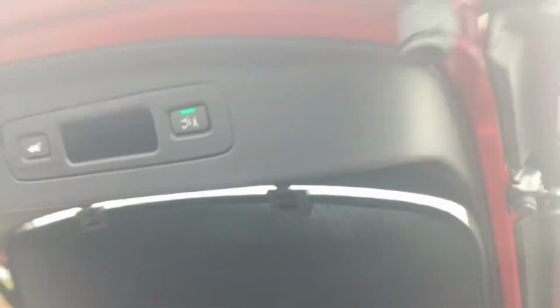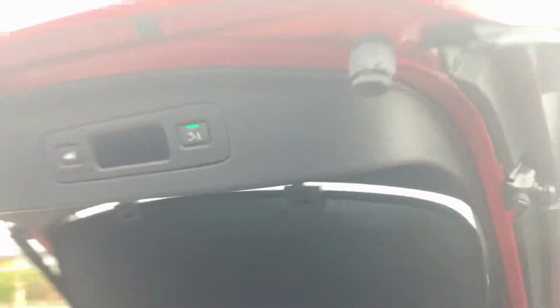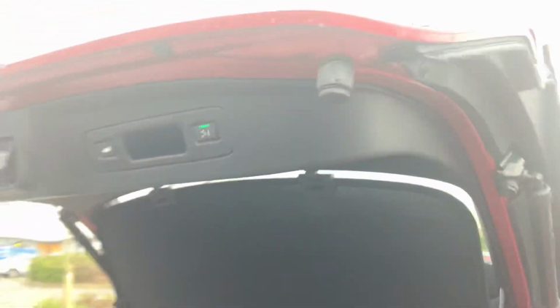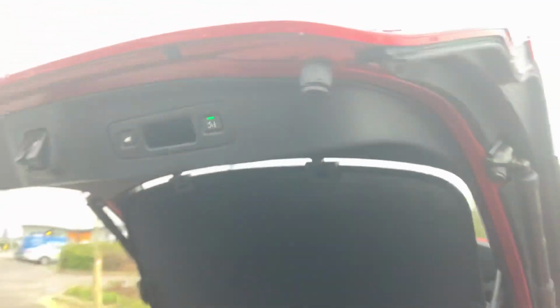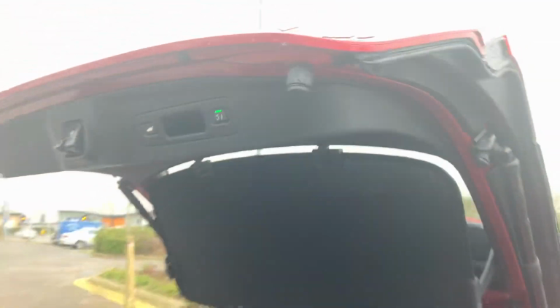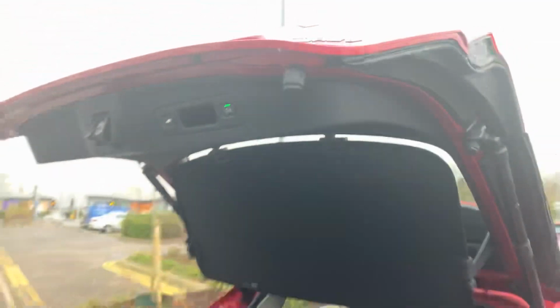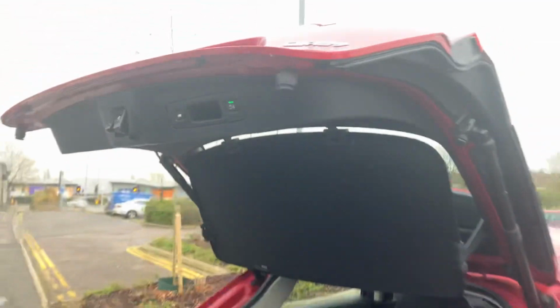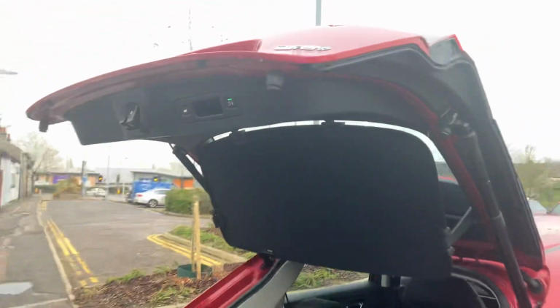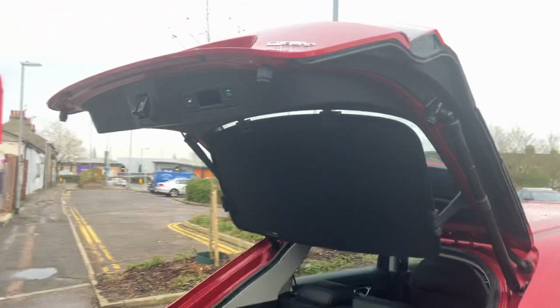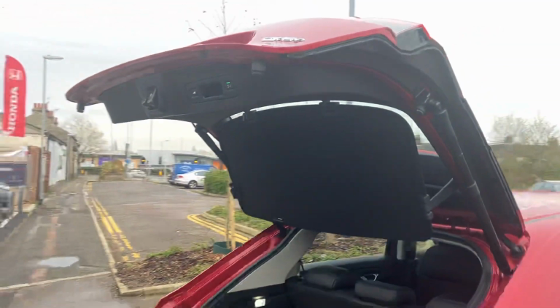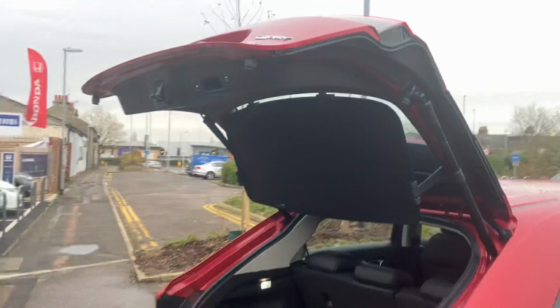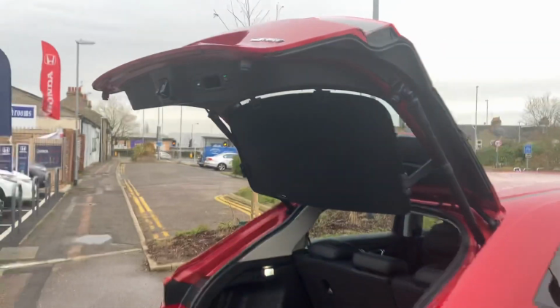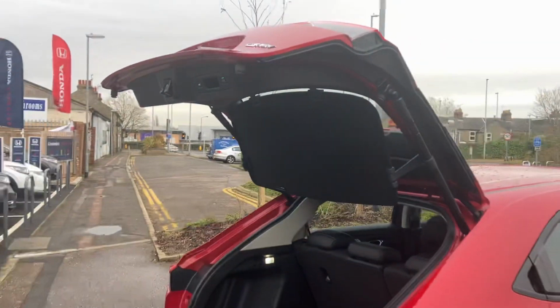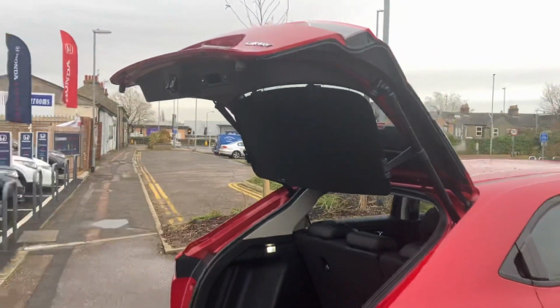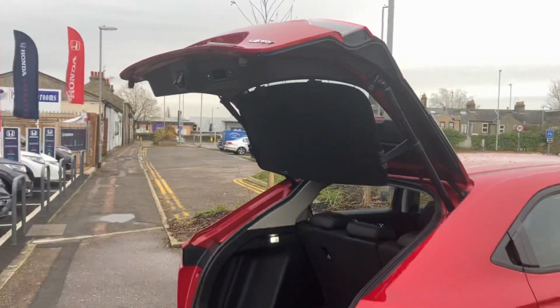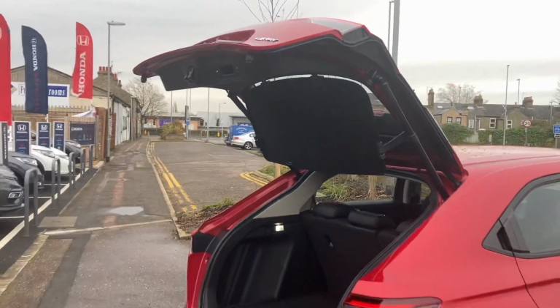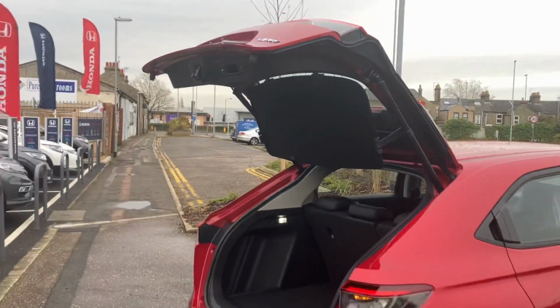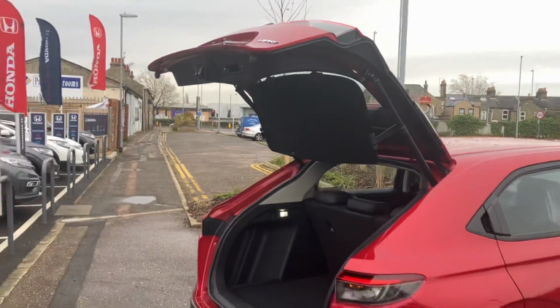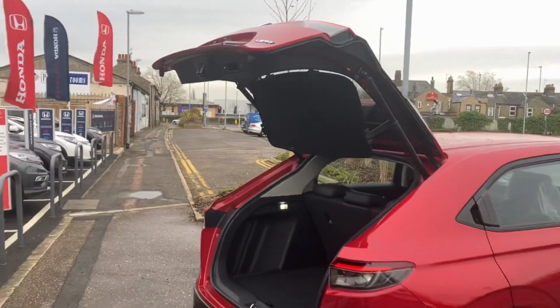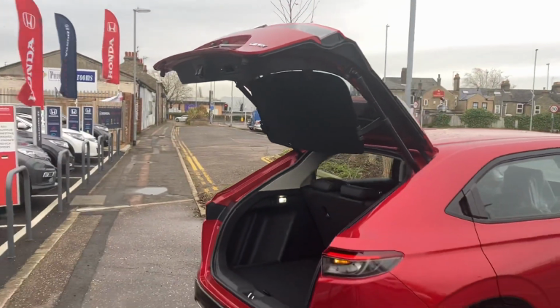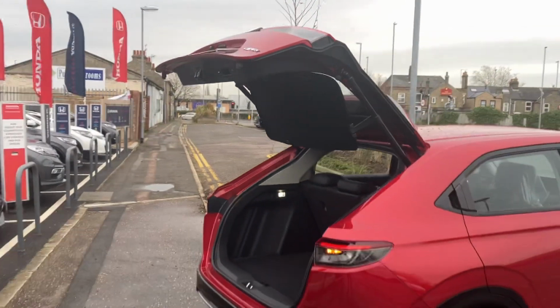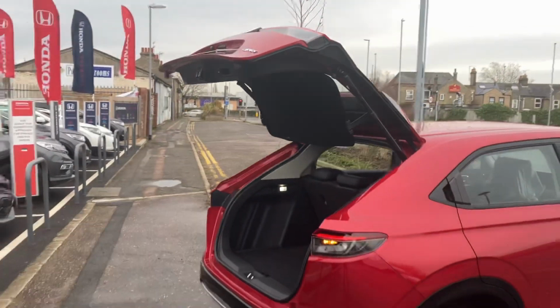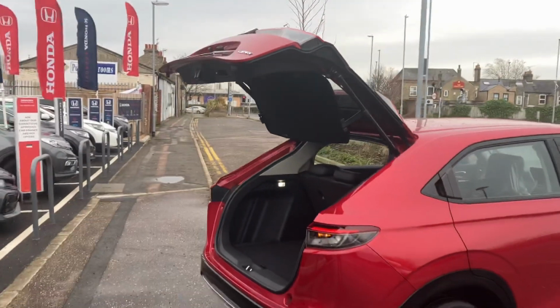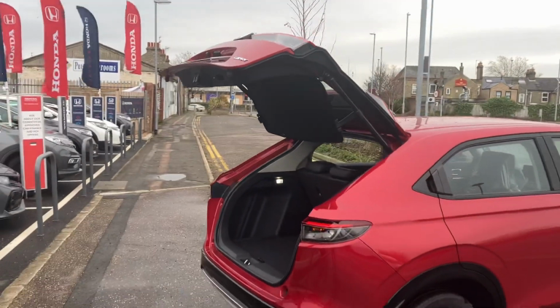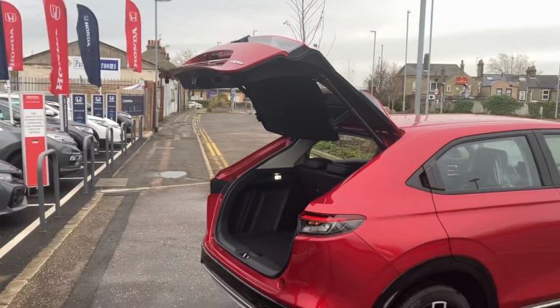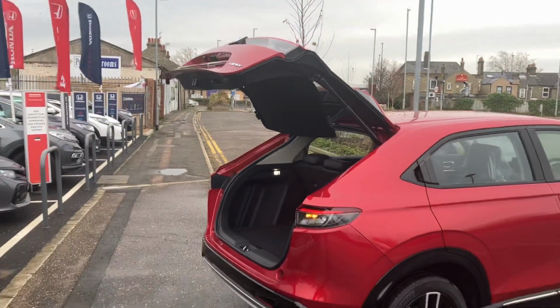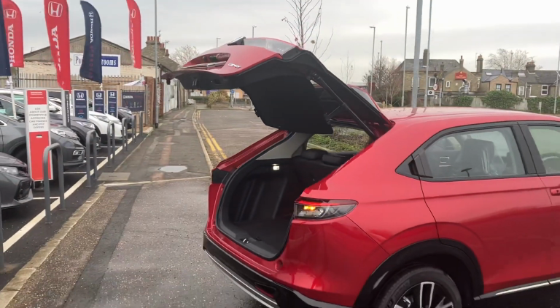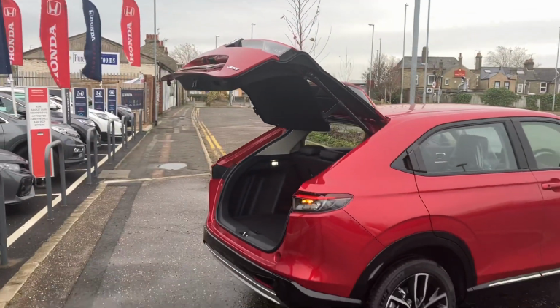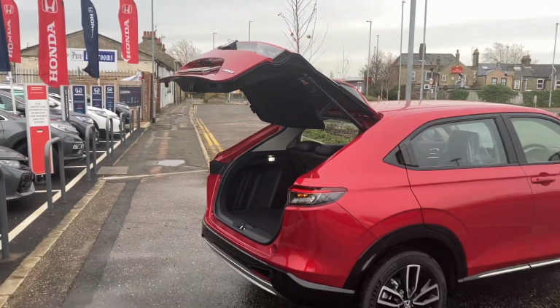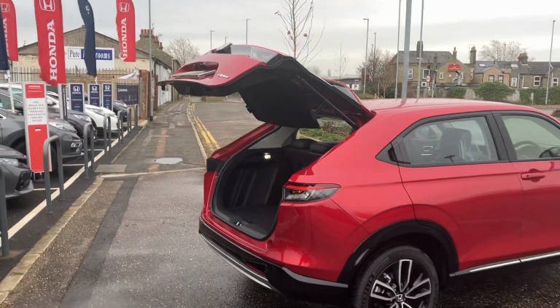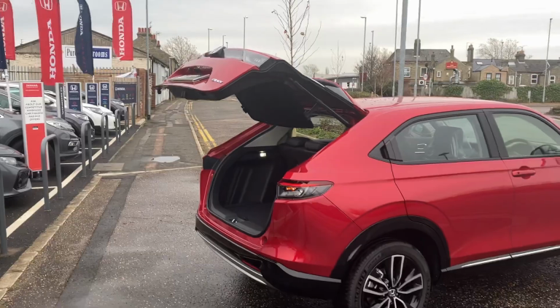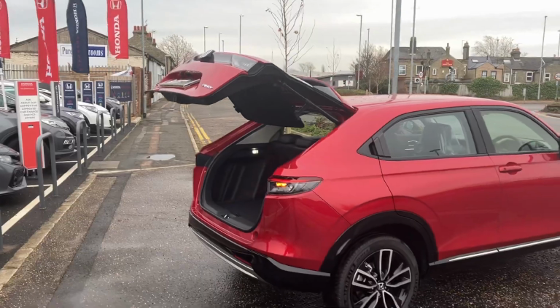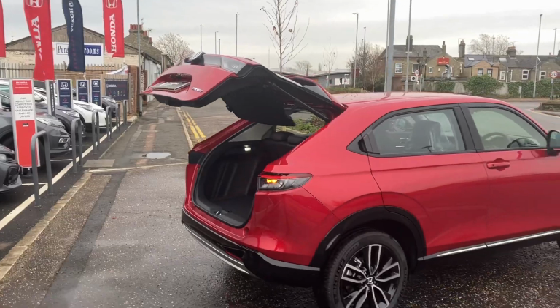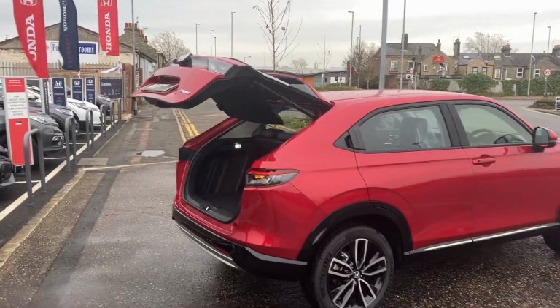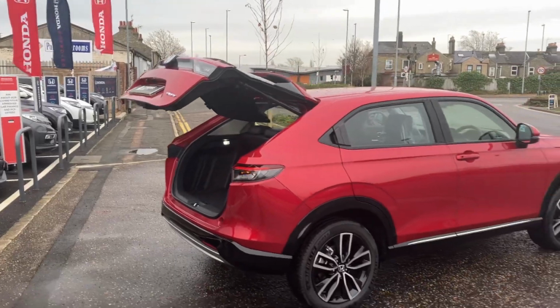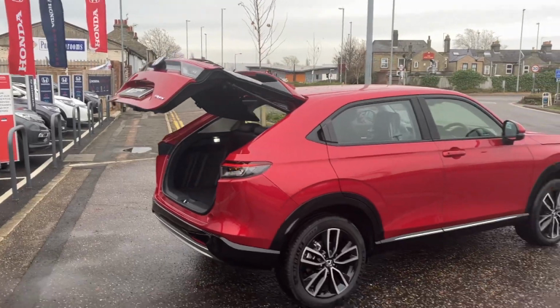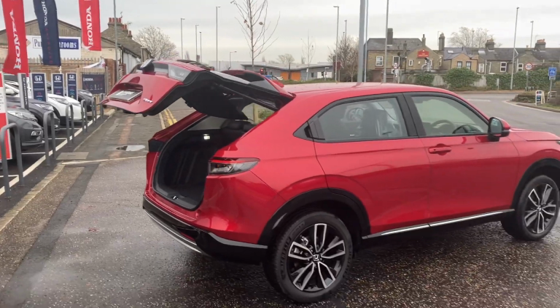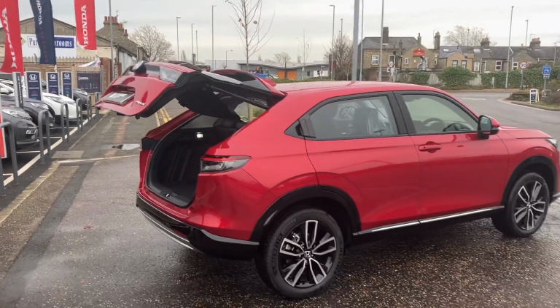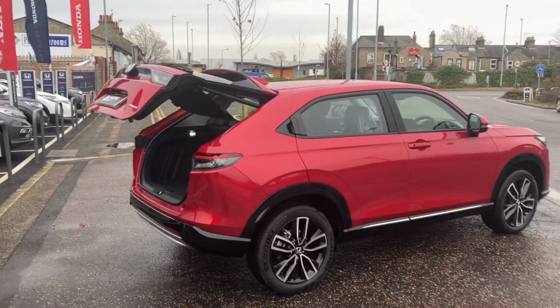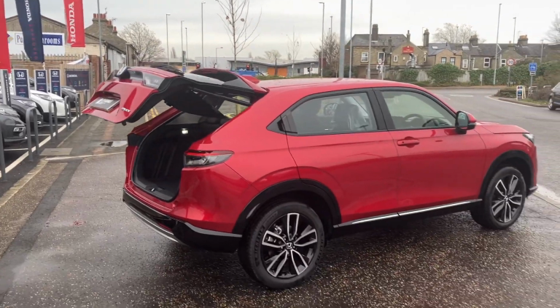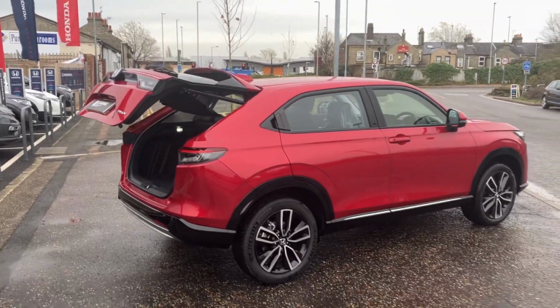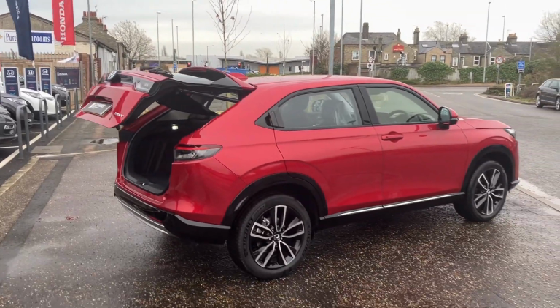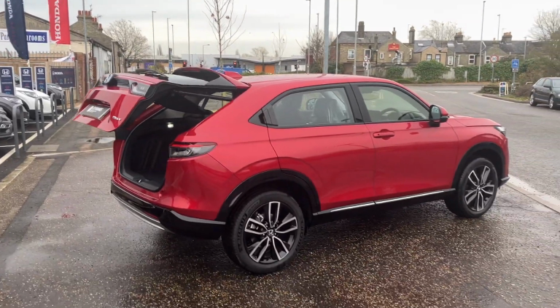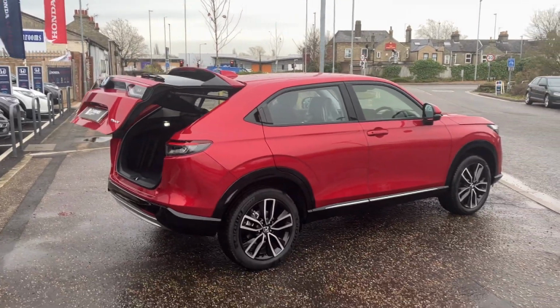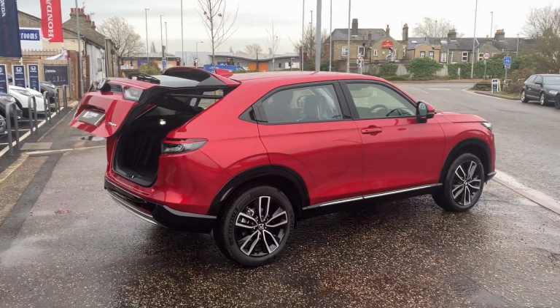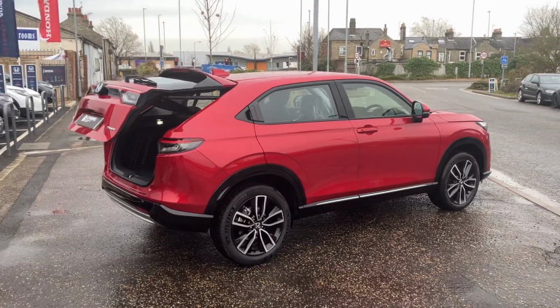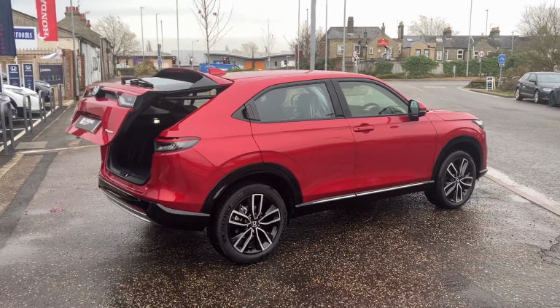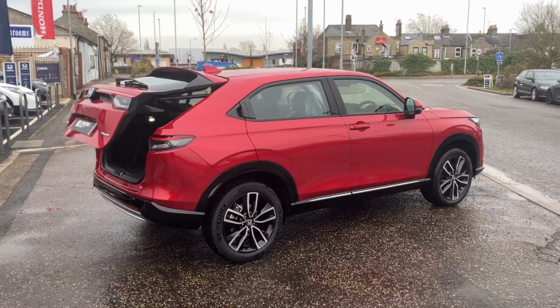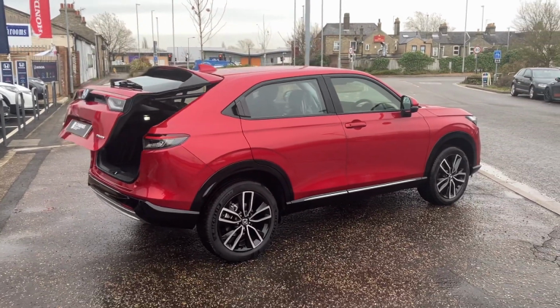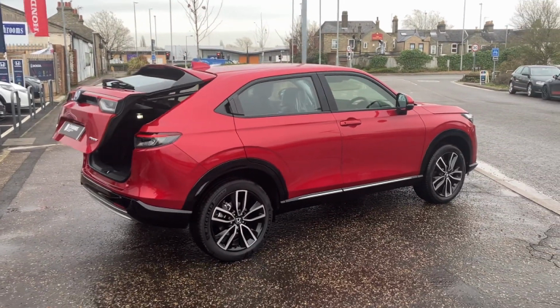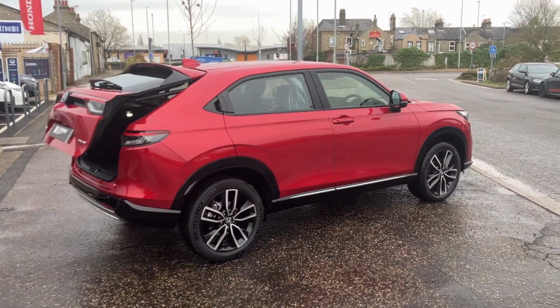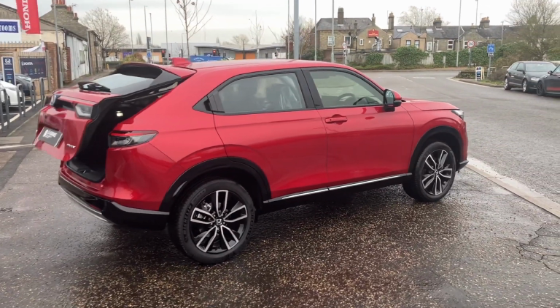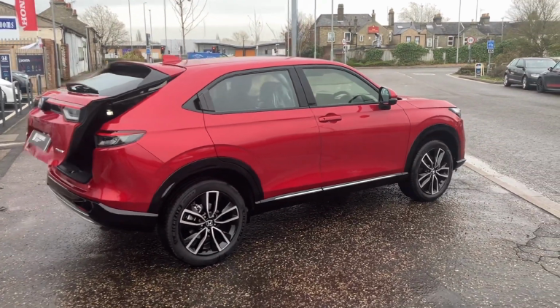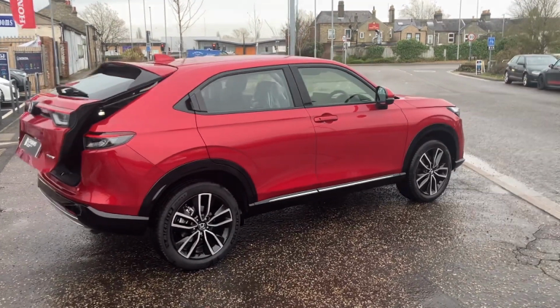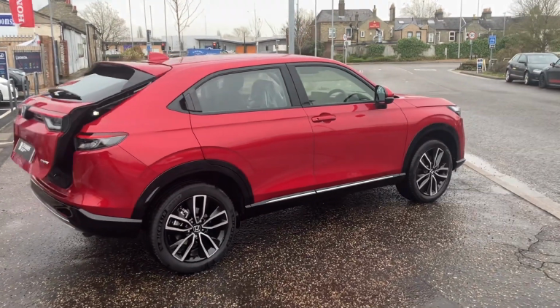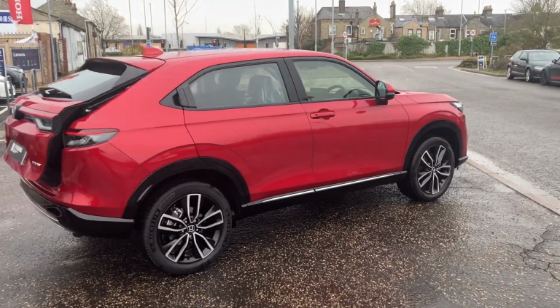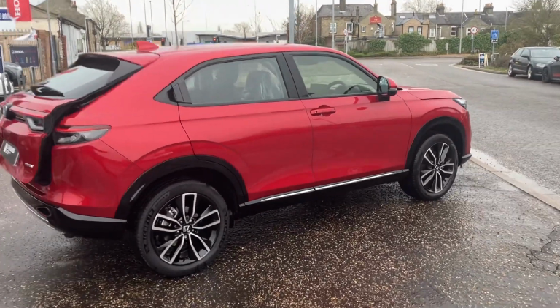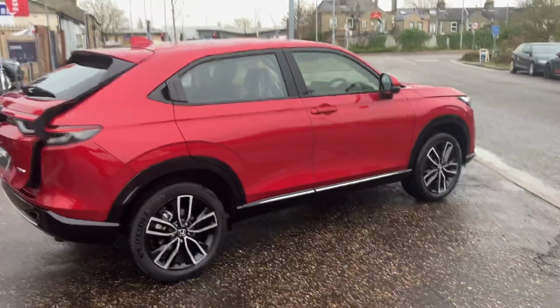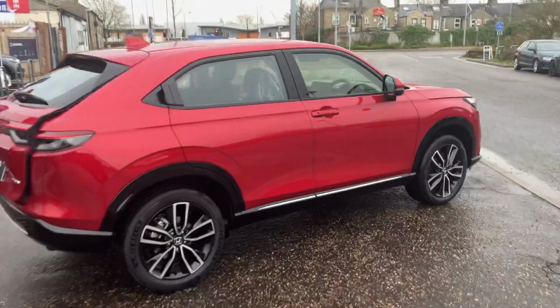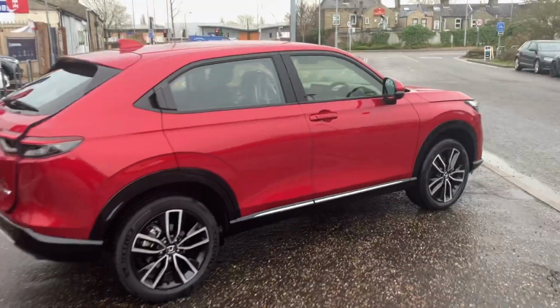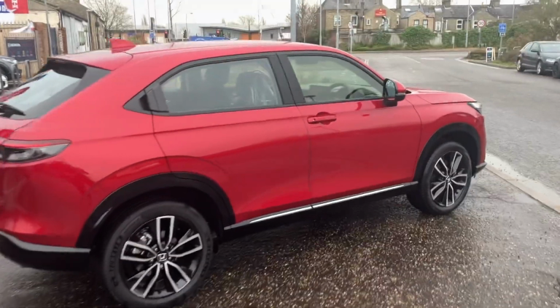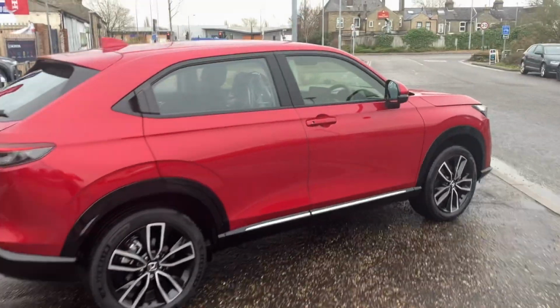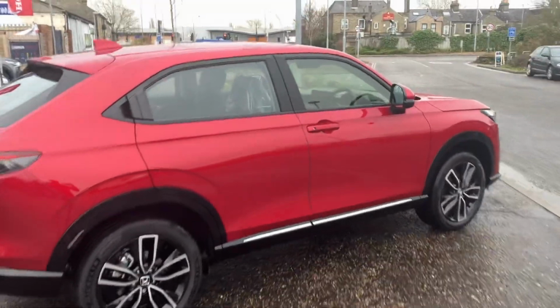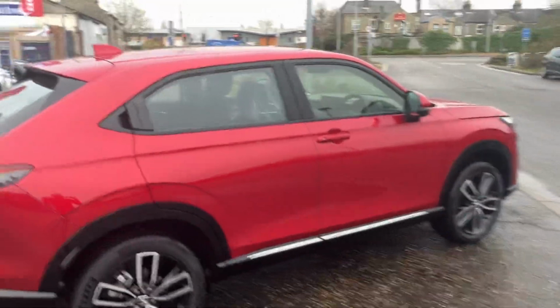As I walk away with my hands full of bags, it senses that and it'll then lock the boot up for you. Honda do think of everything, don't they?